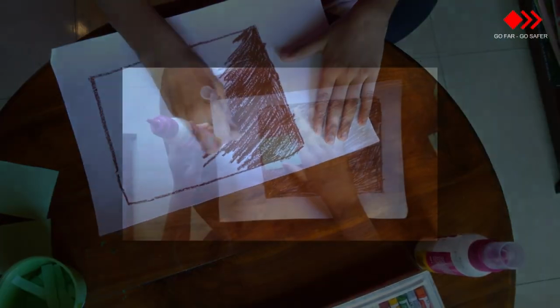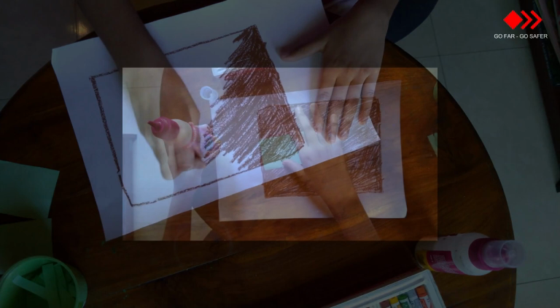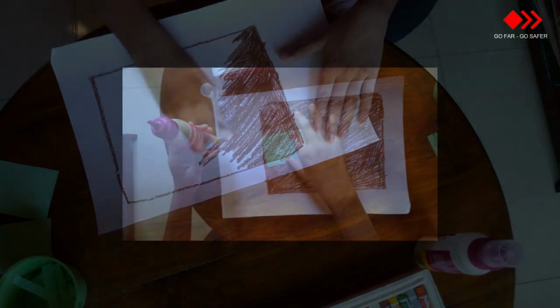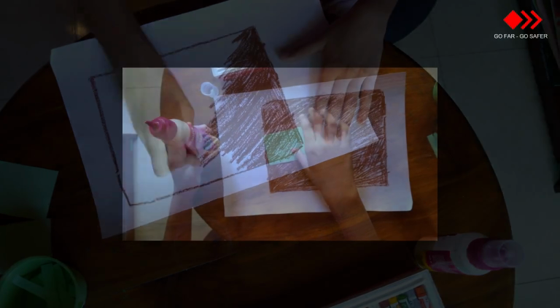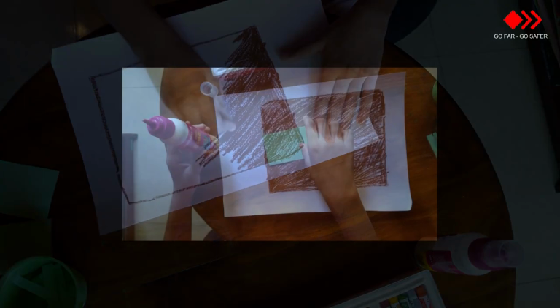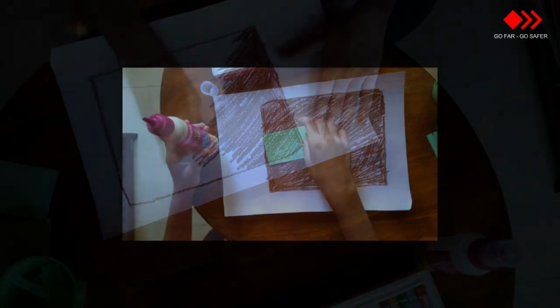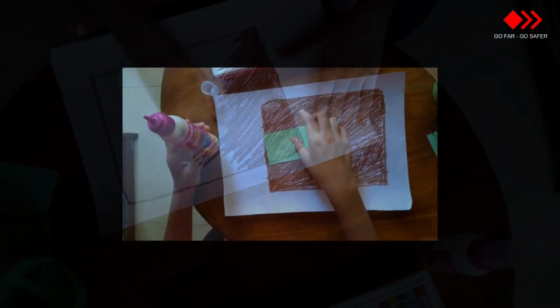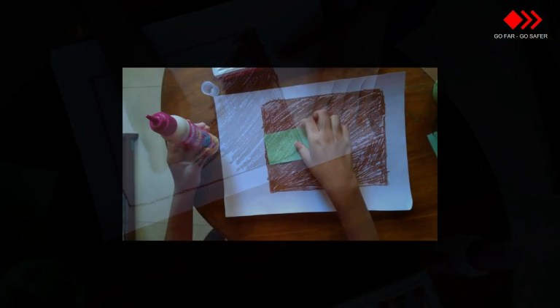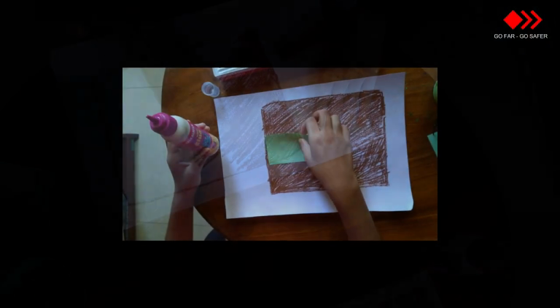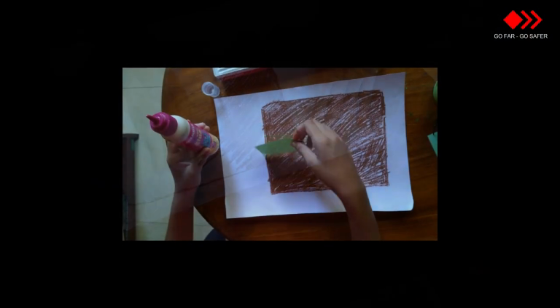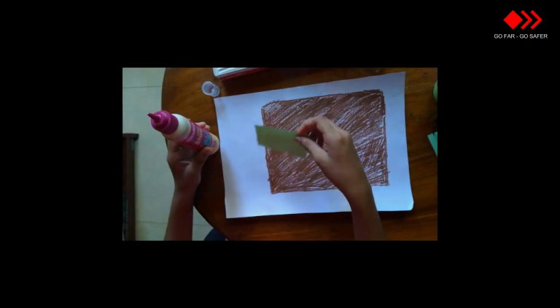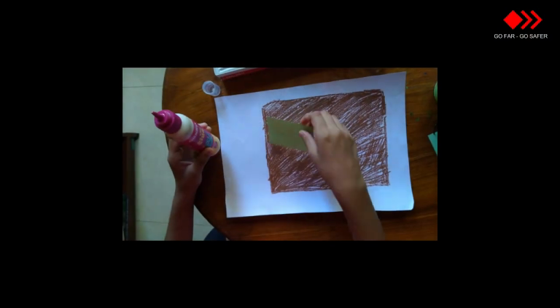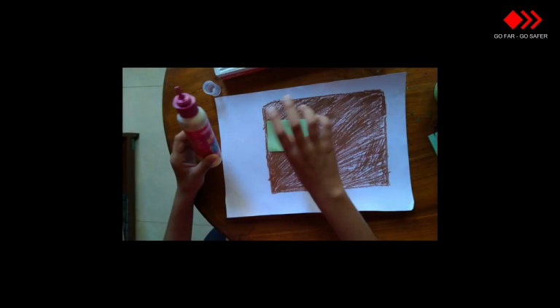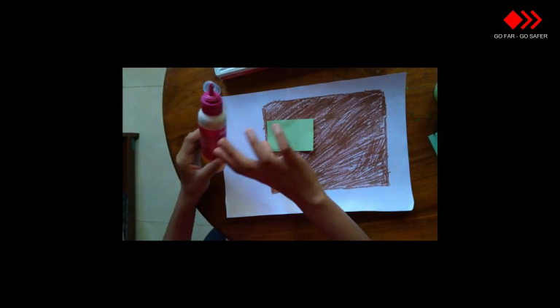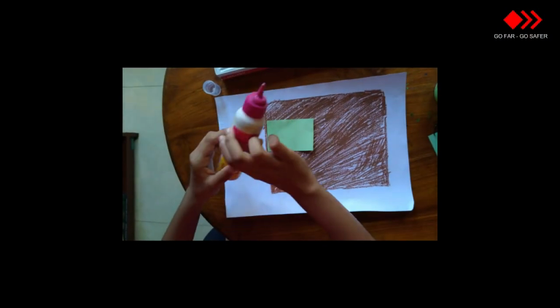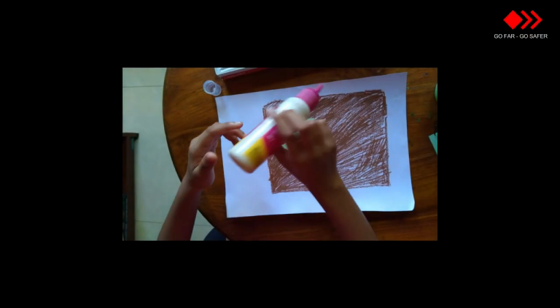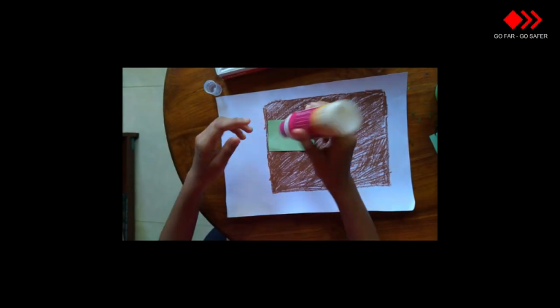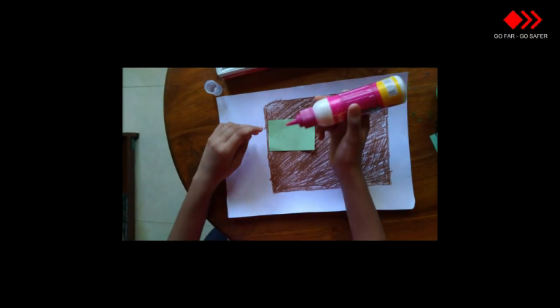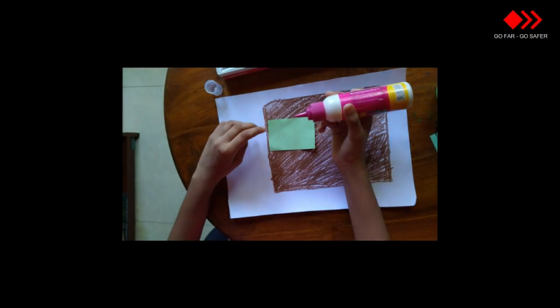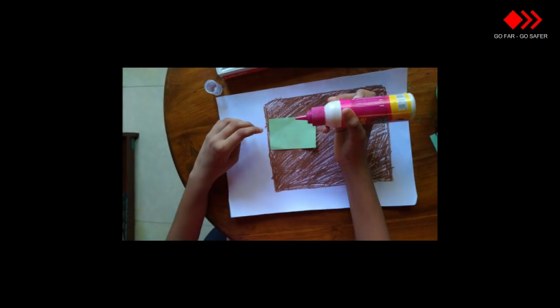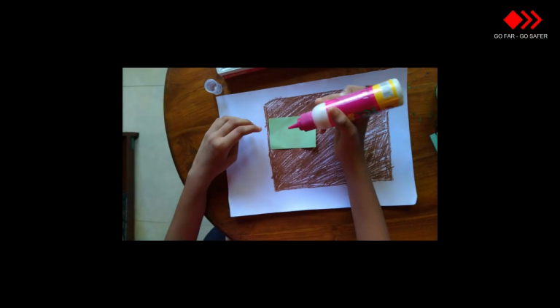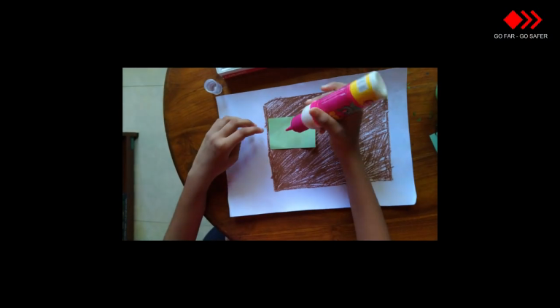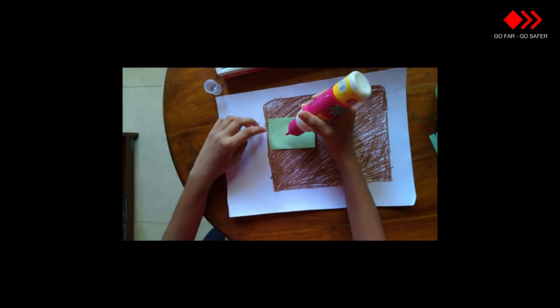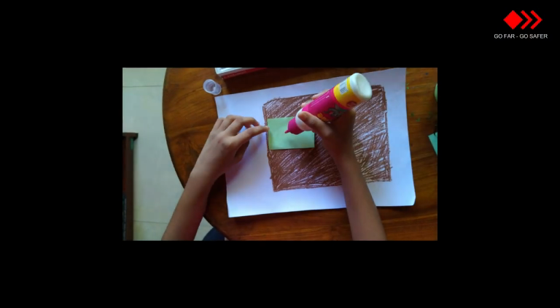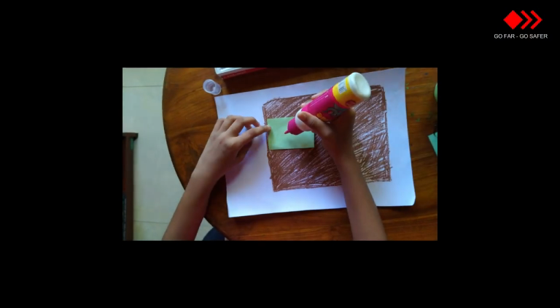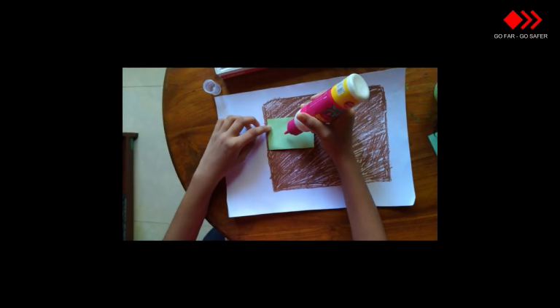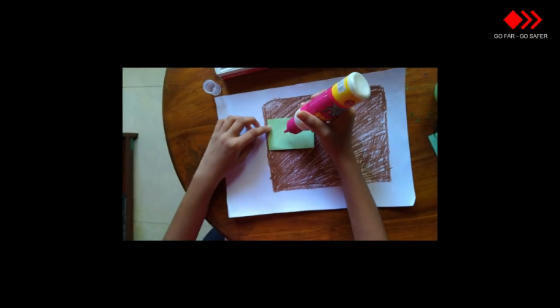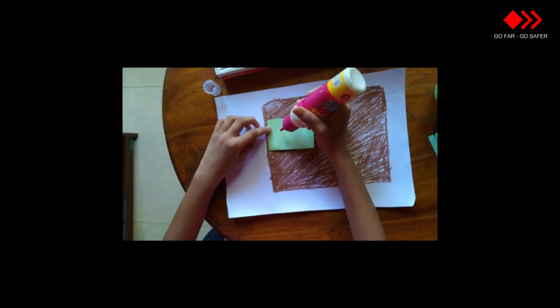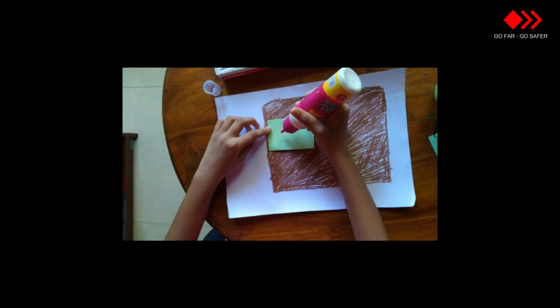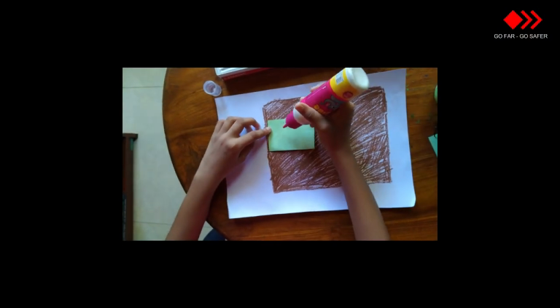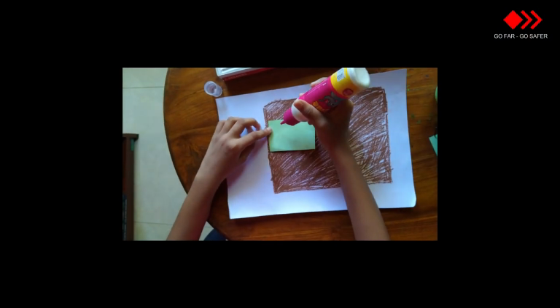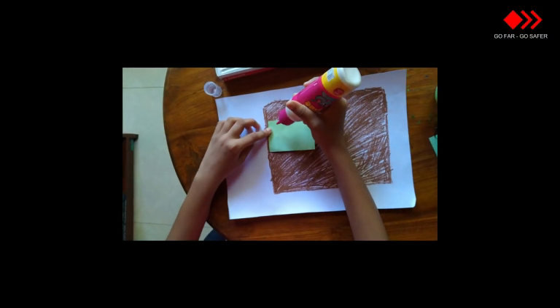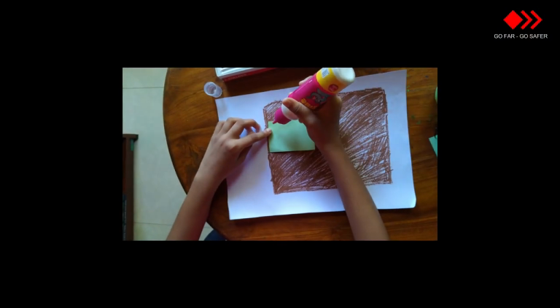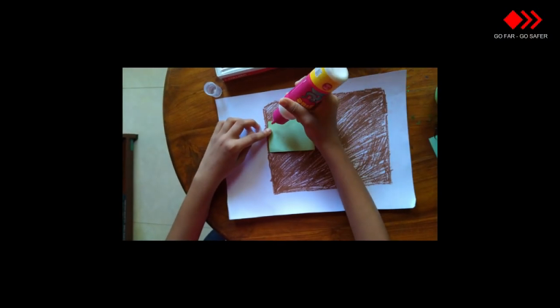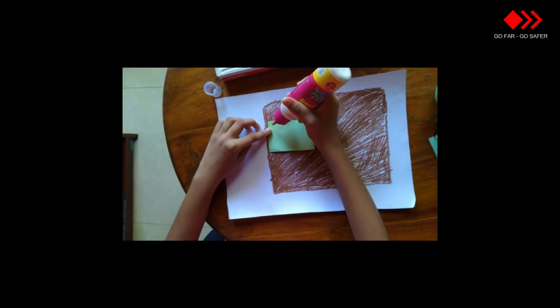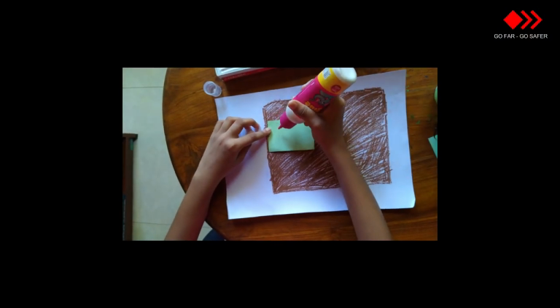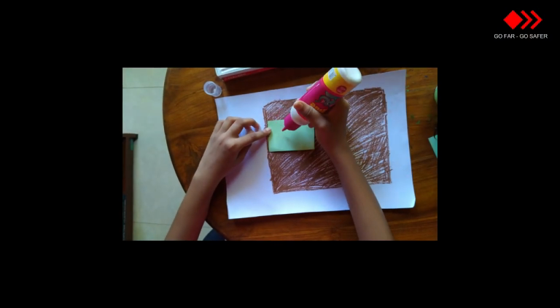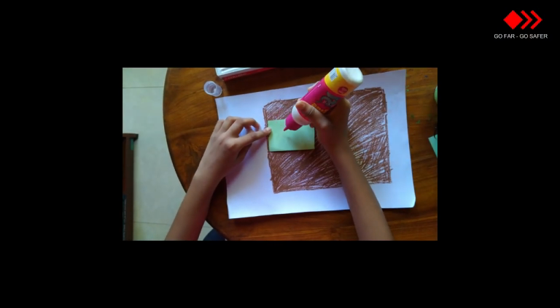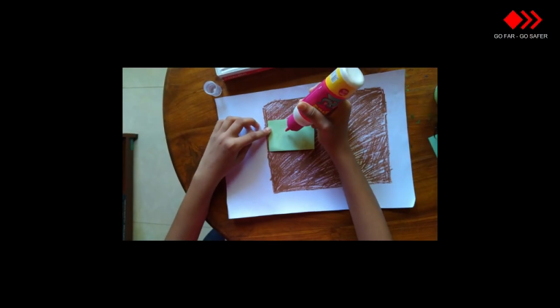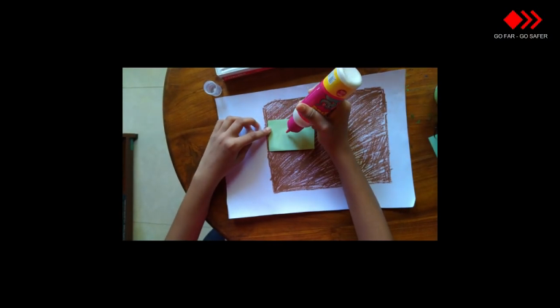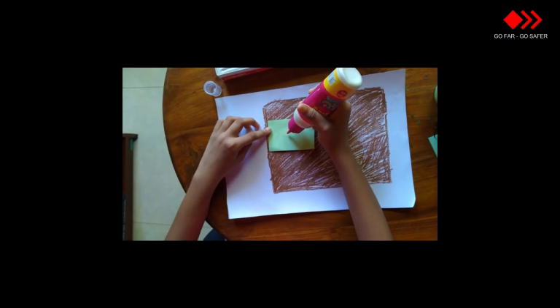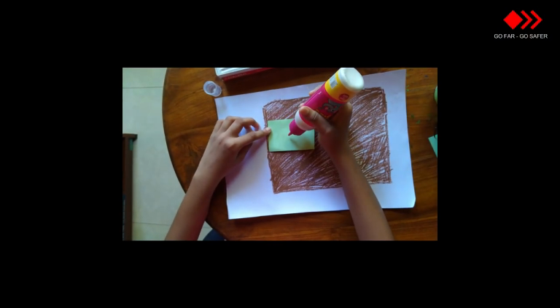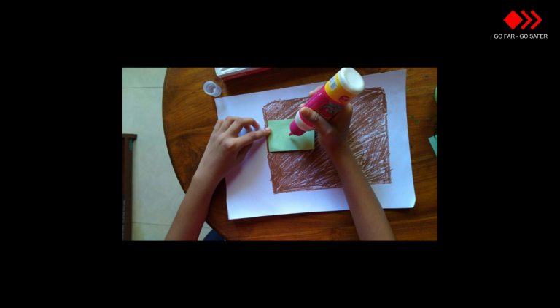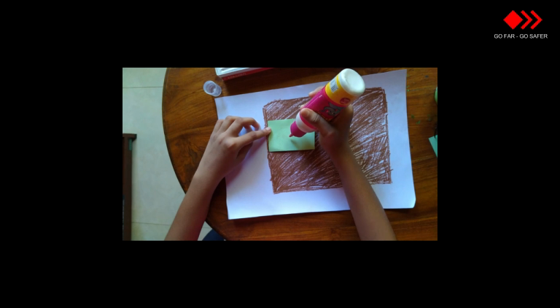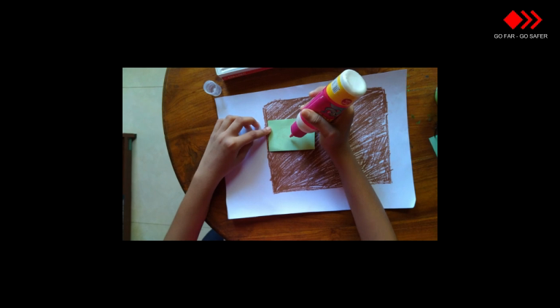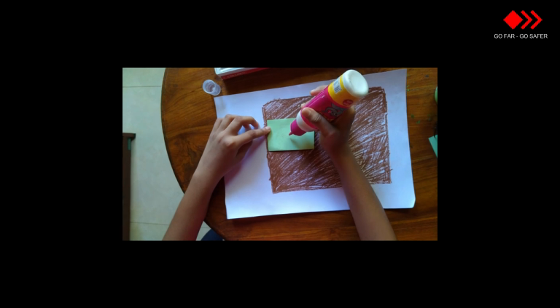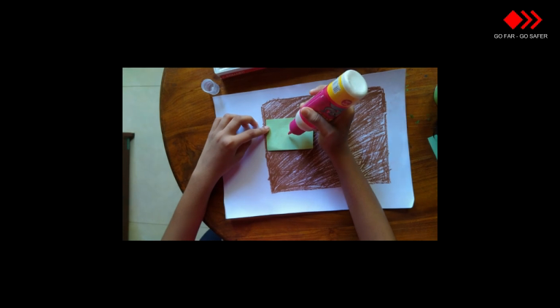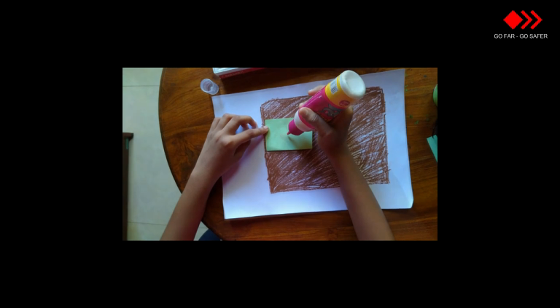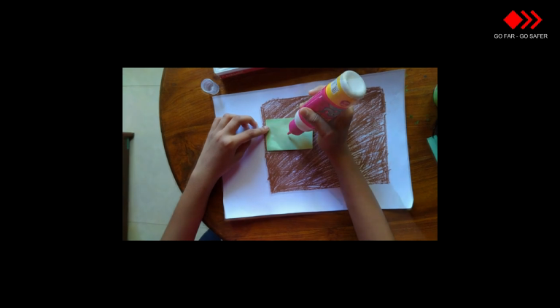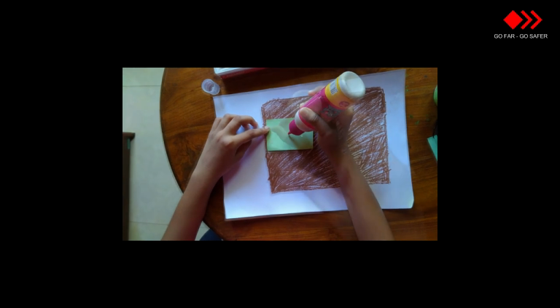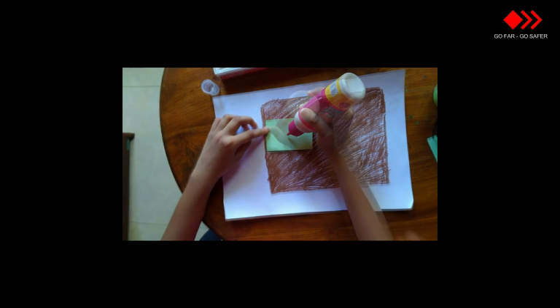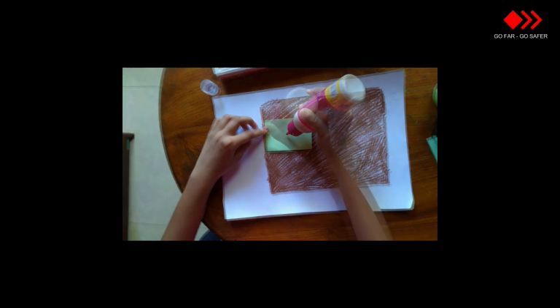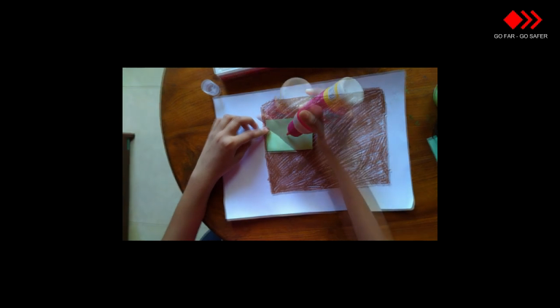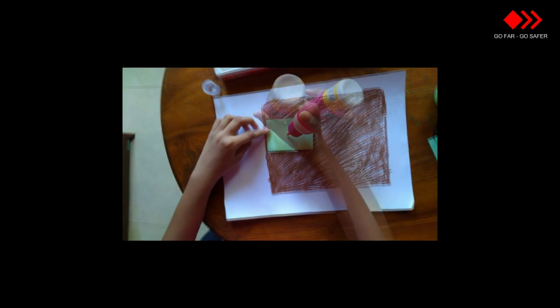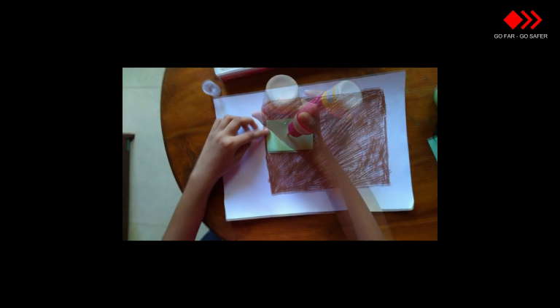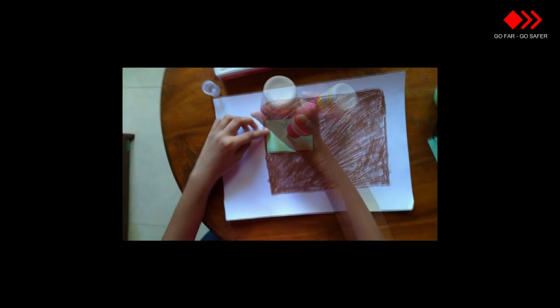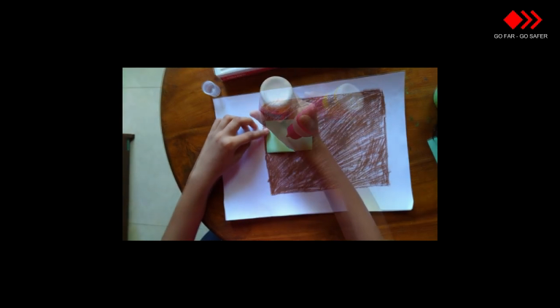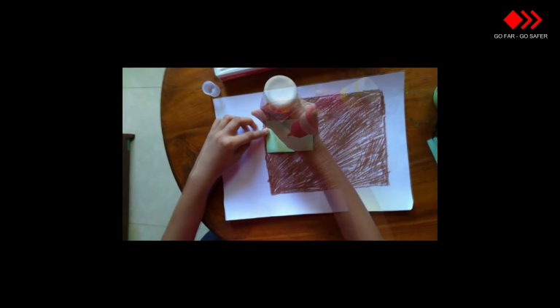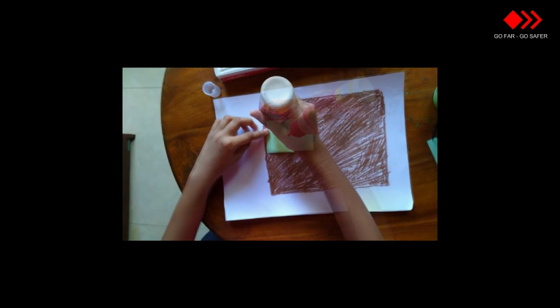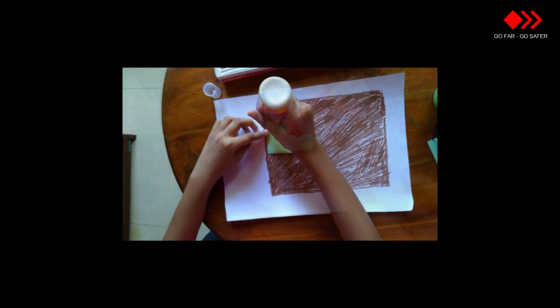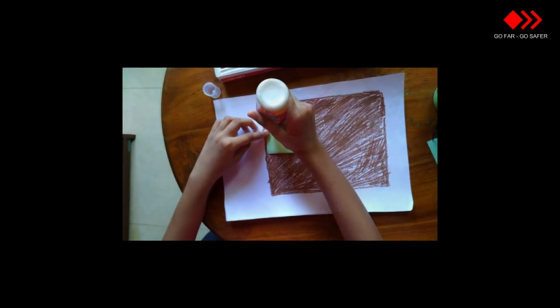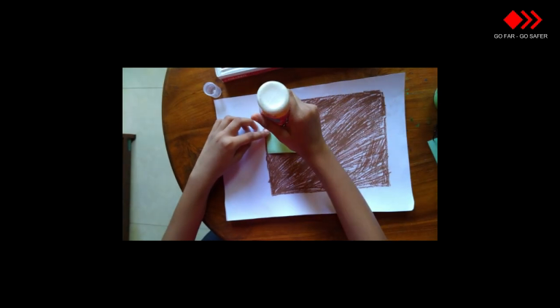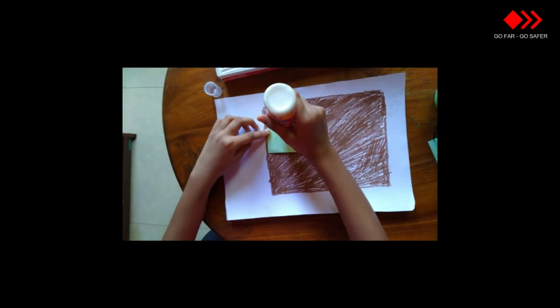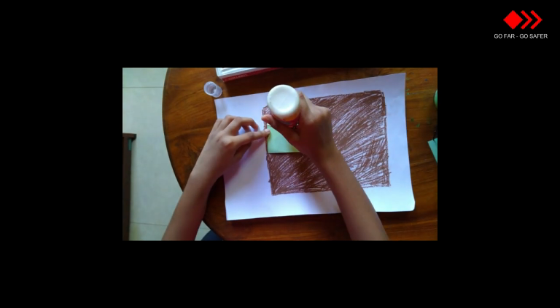First, I want to paste the green color paper. Apply some gum here.